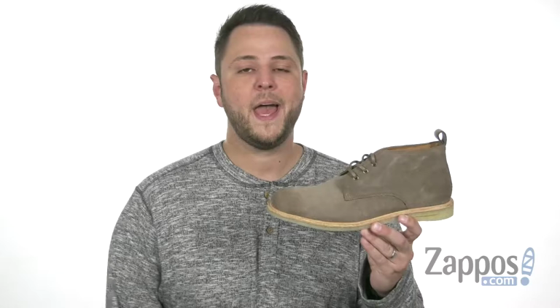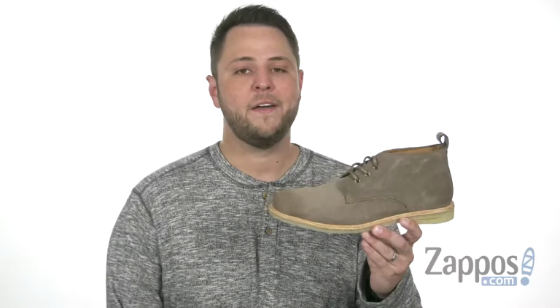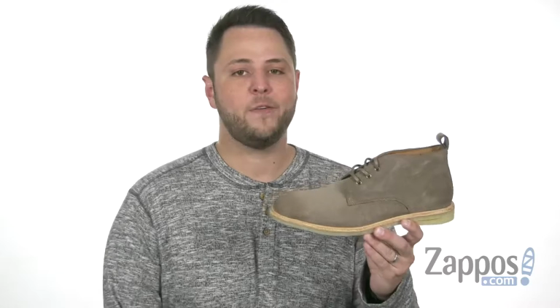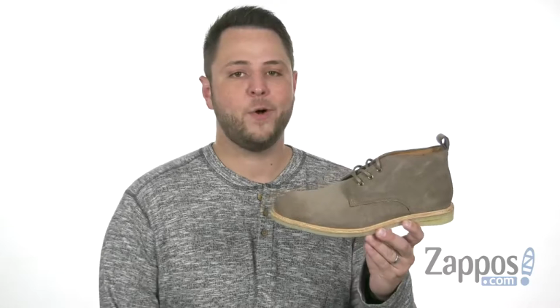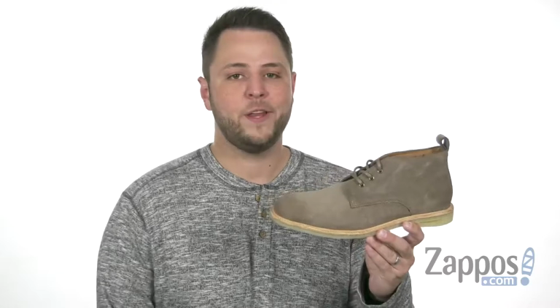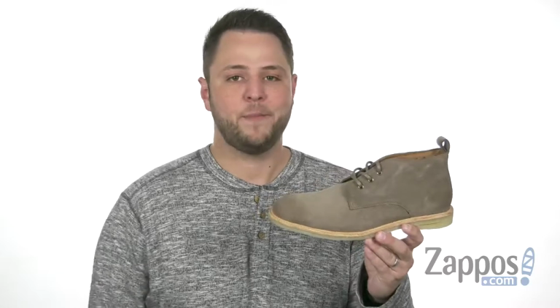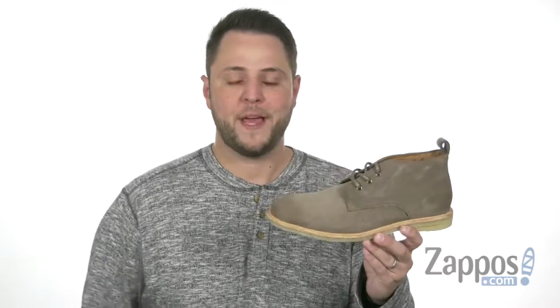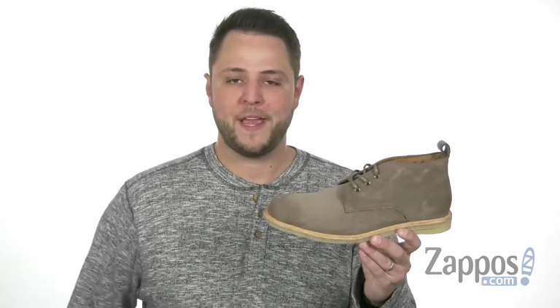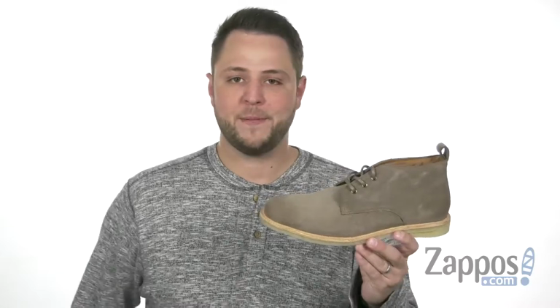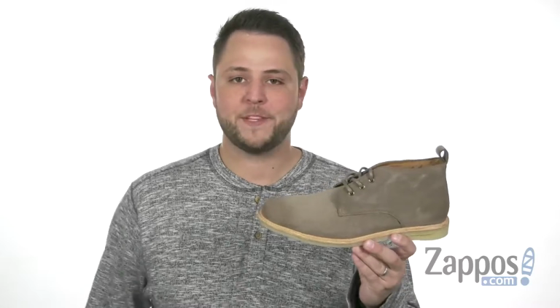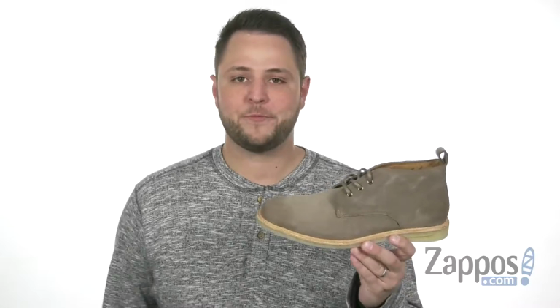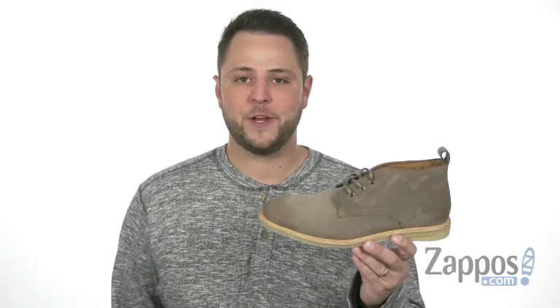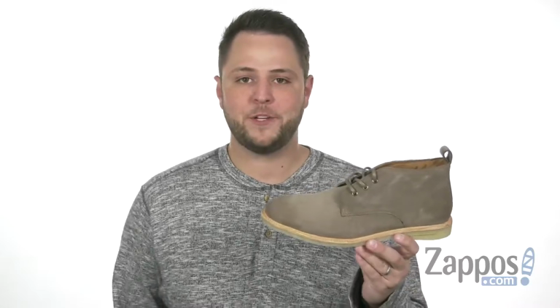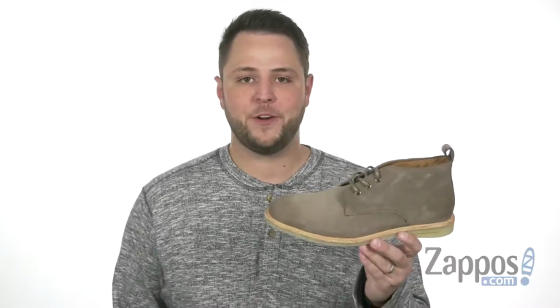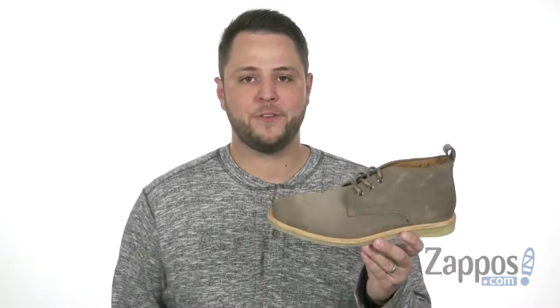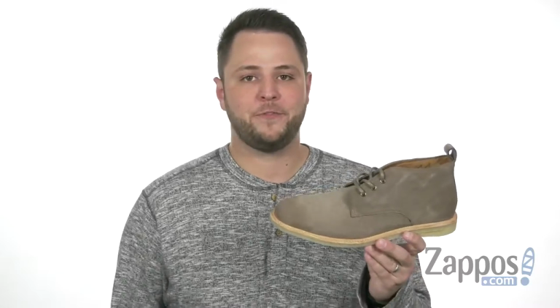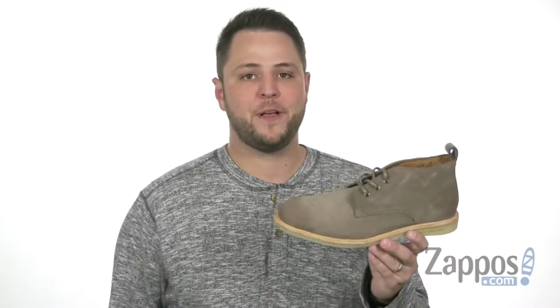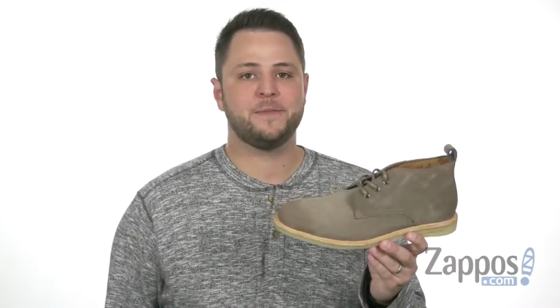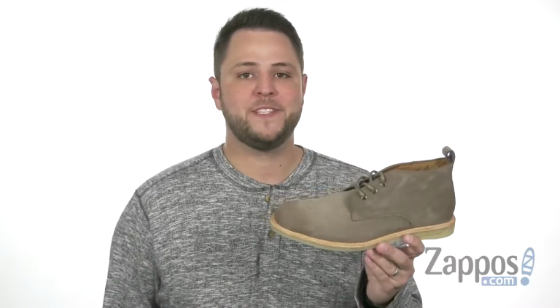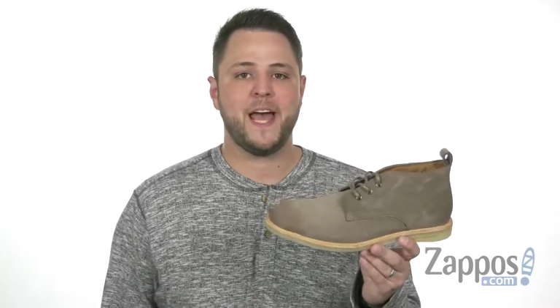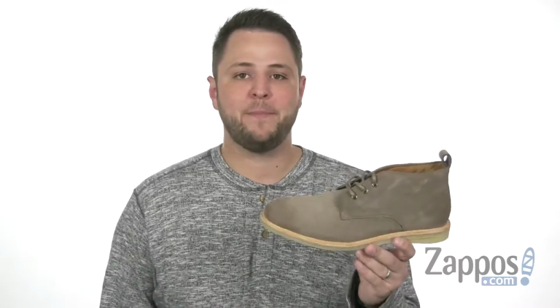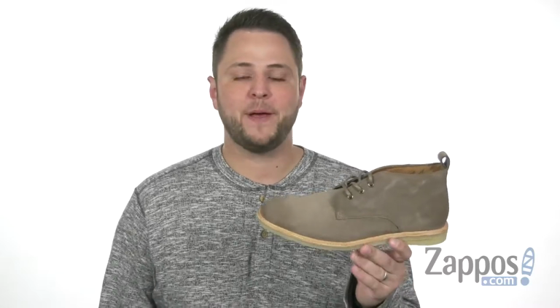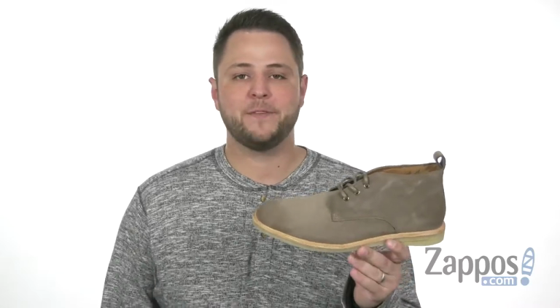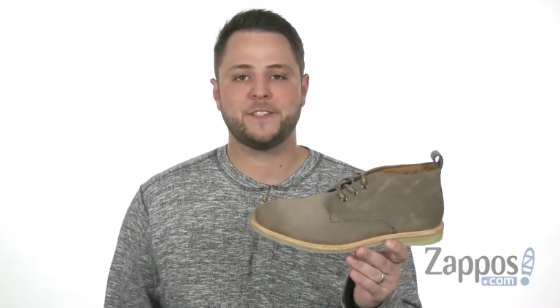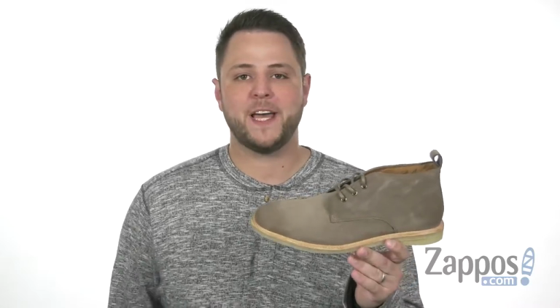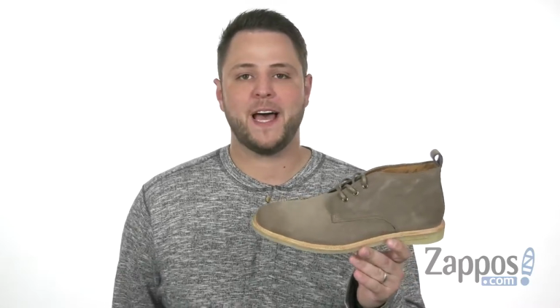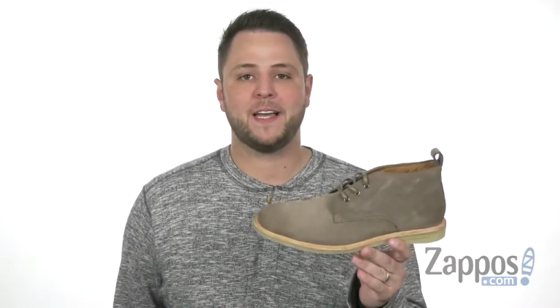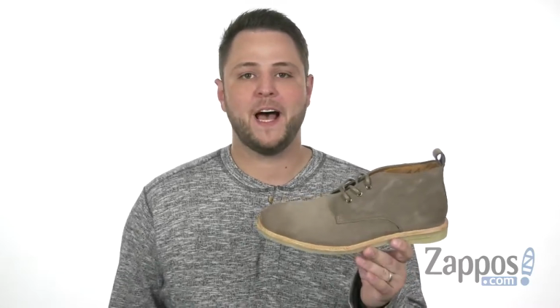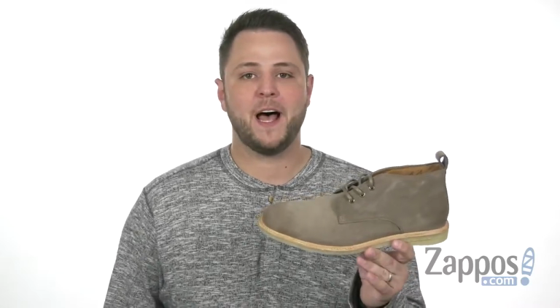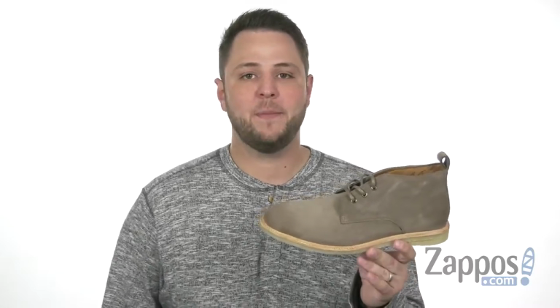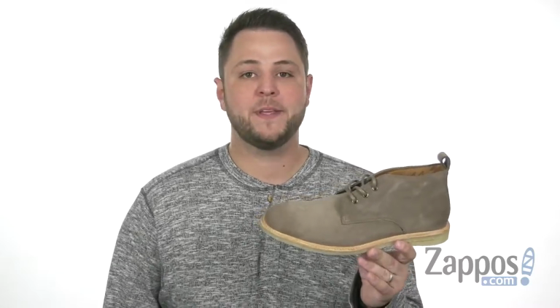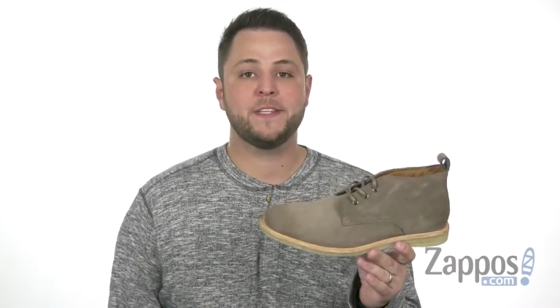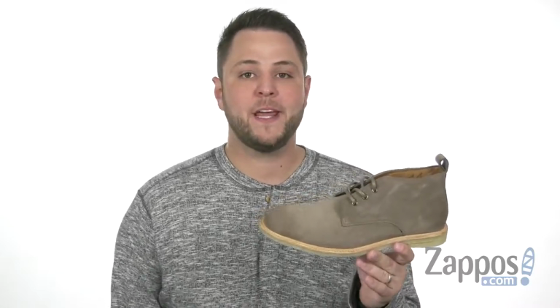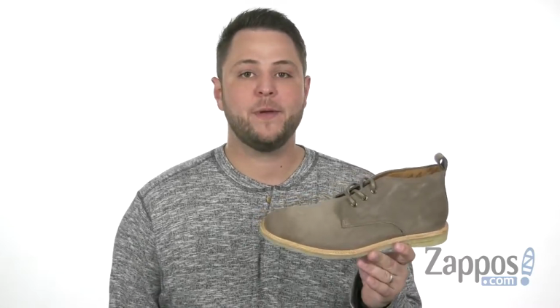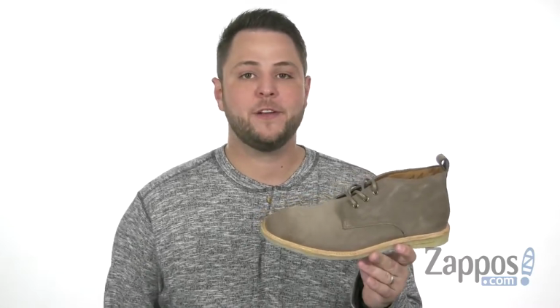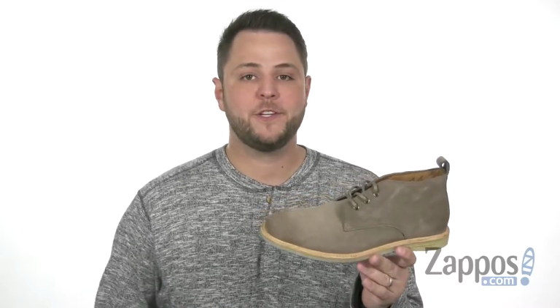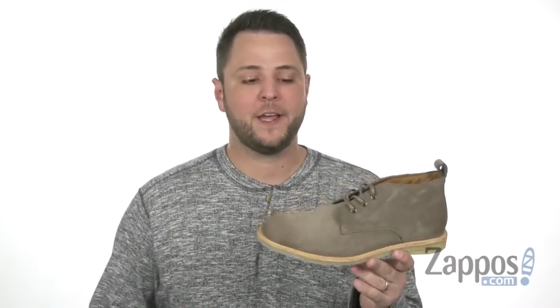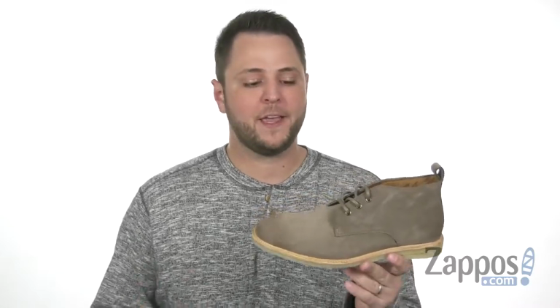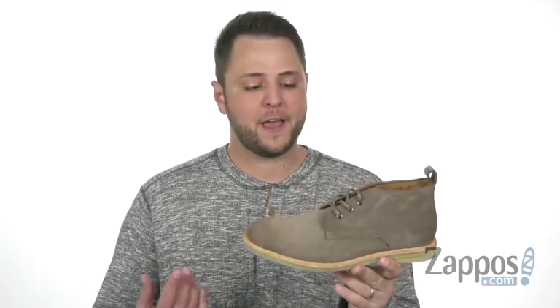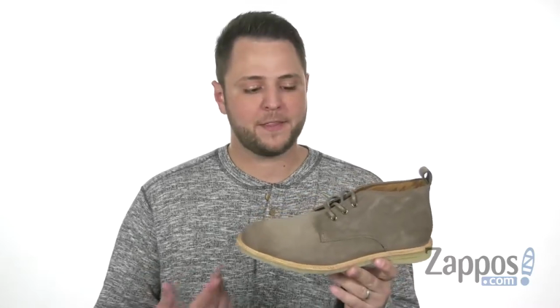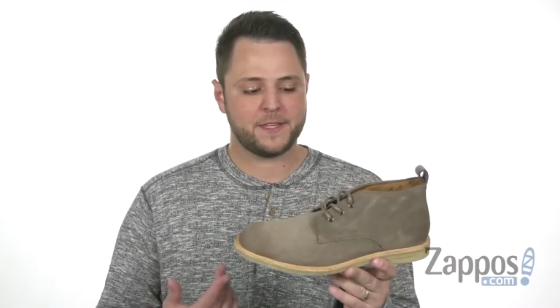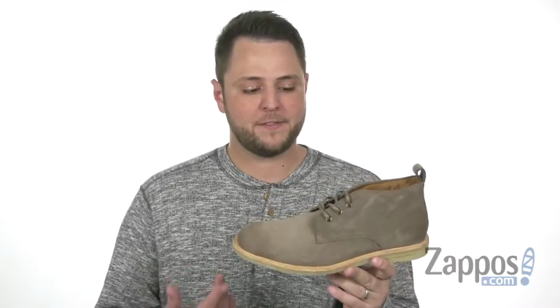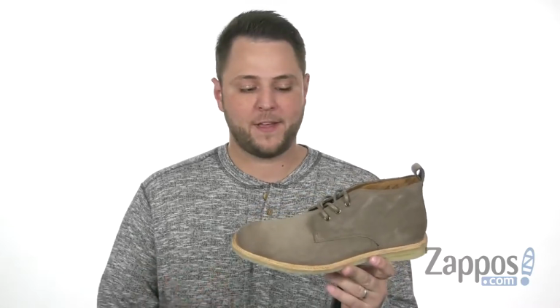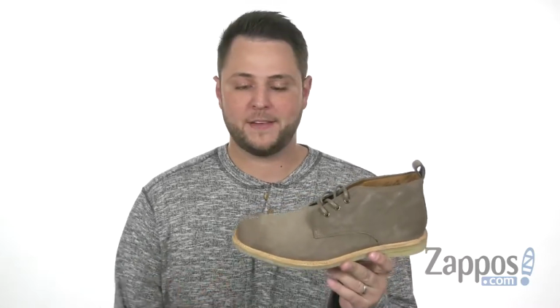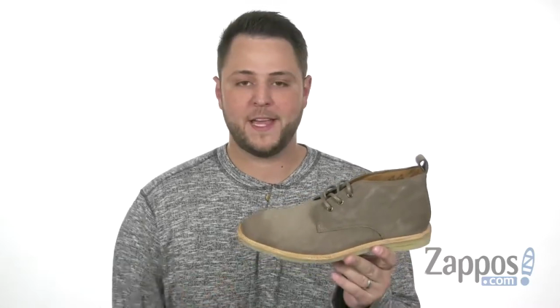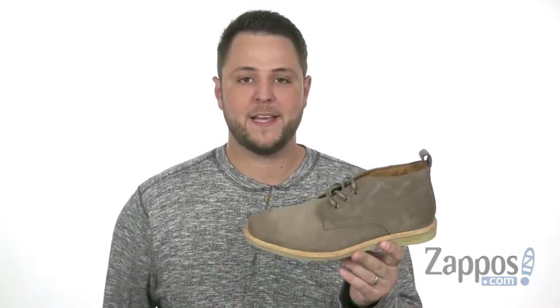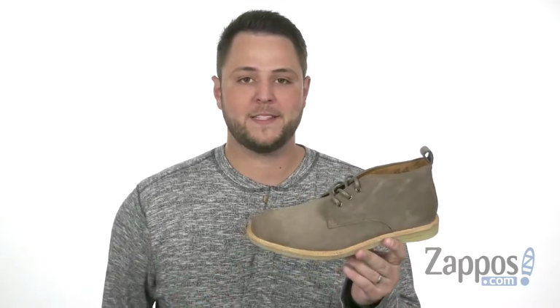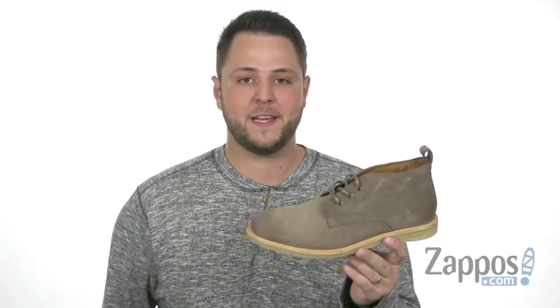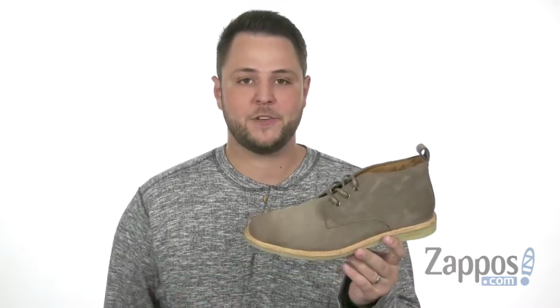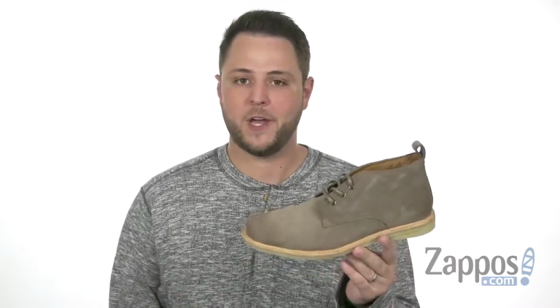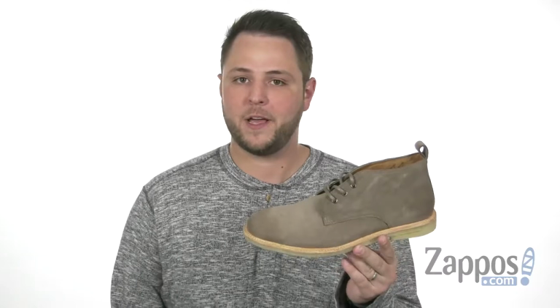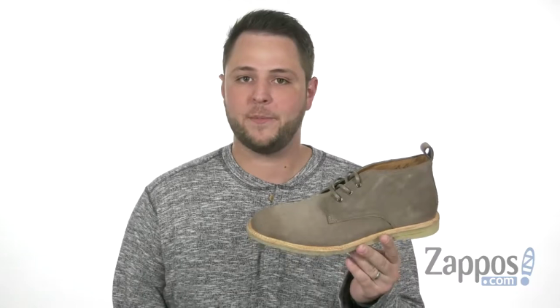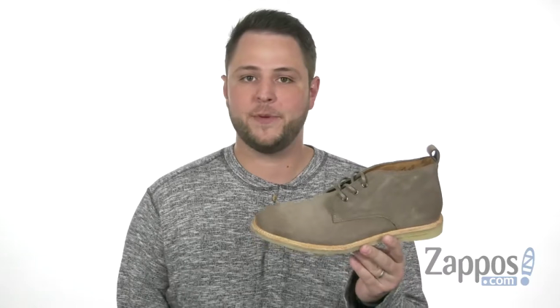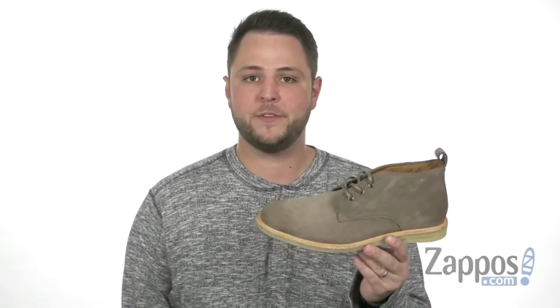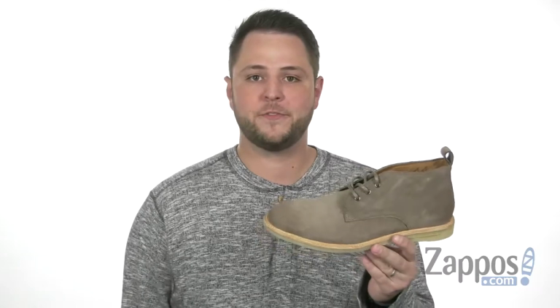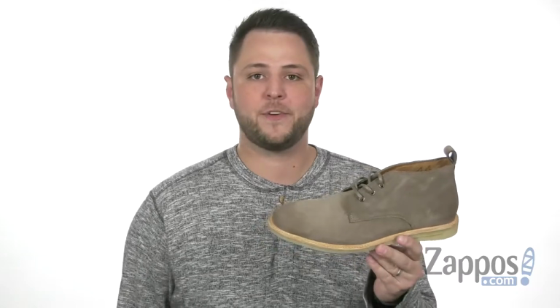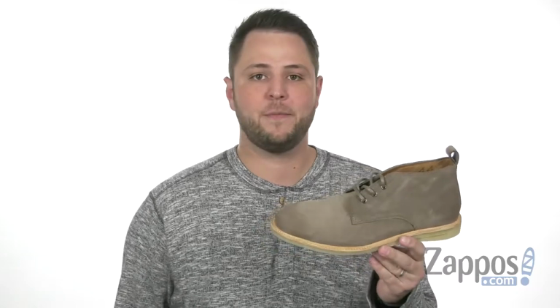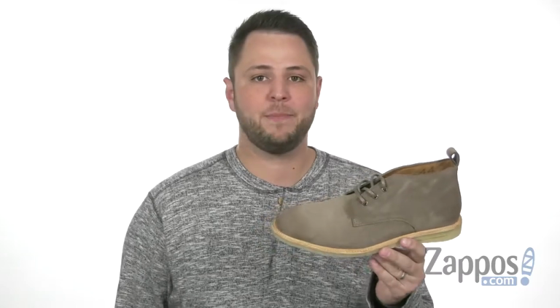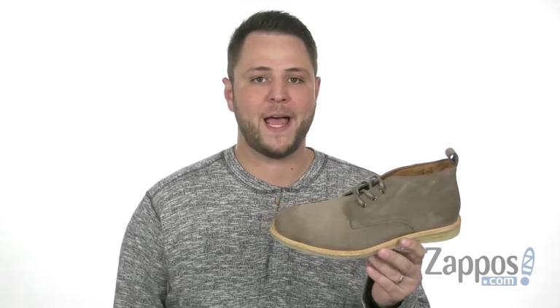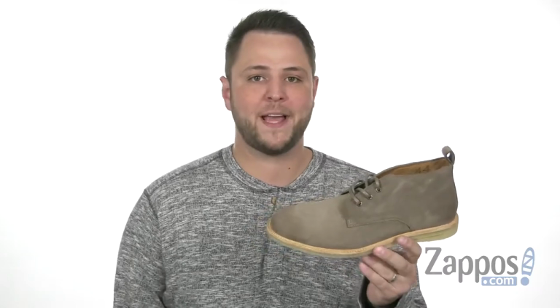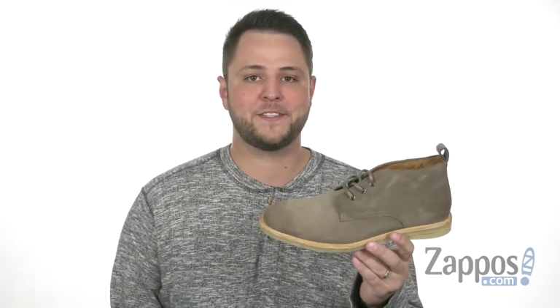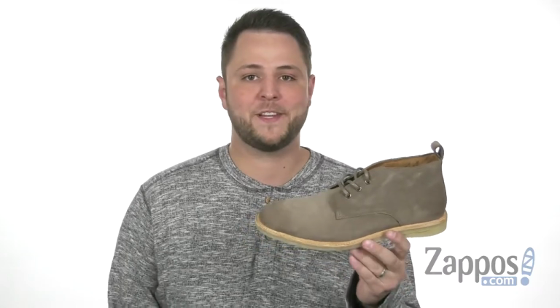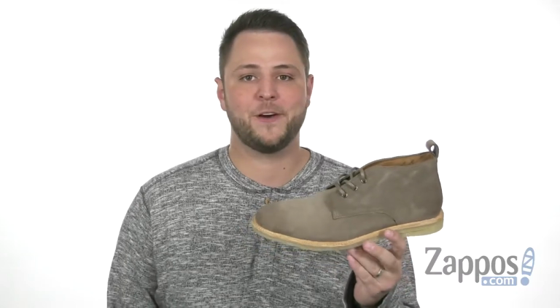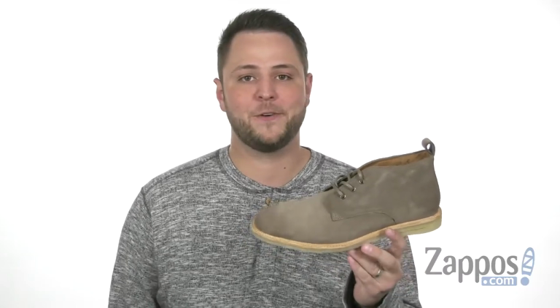Hey everyone, my name is Richard from zappos.com and today we are checking out these fantastic chukka boots from Blackstone.